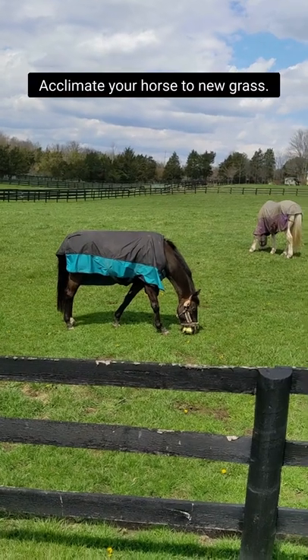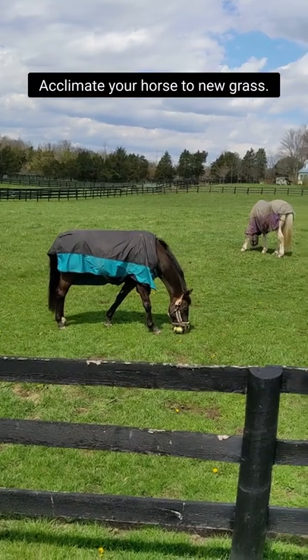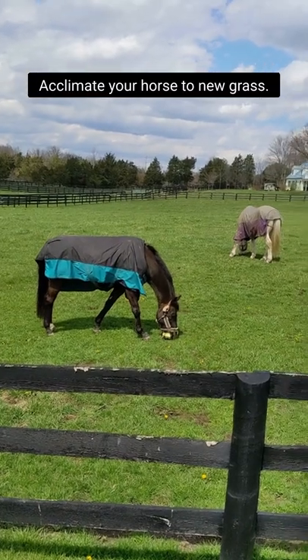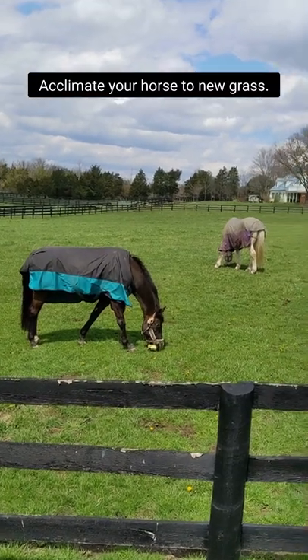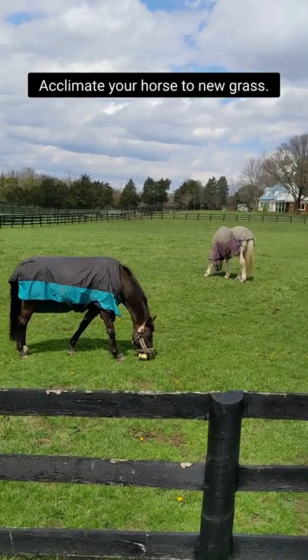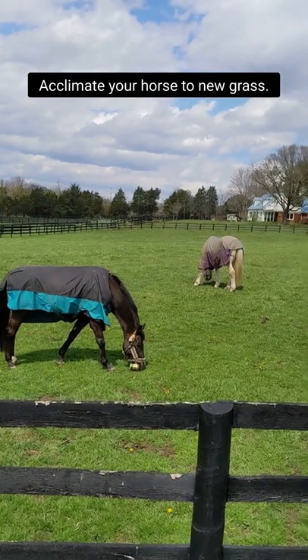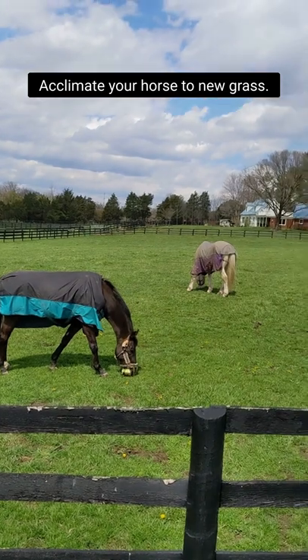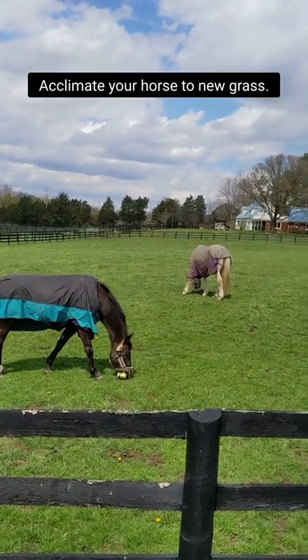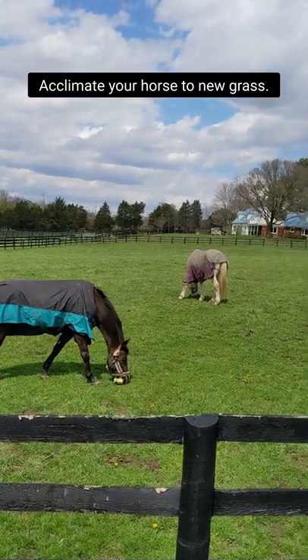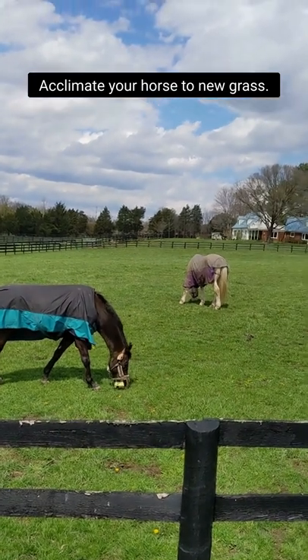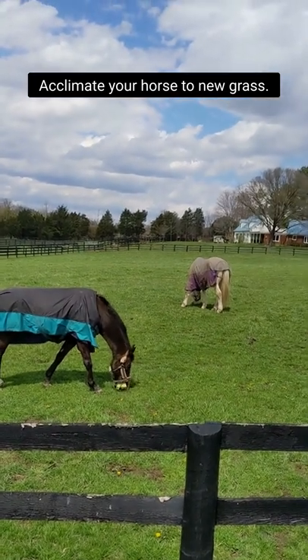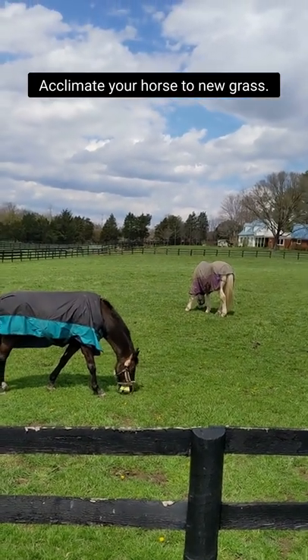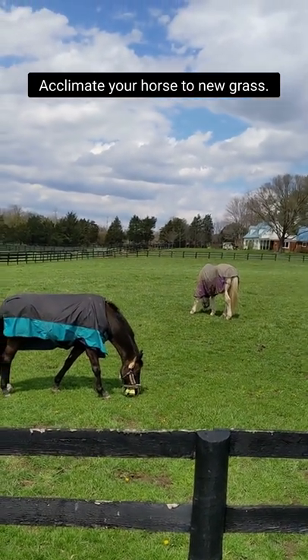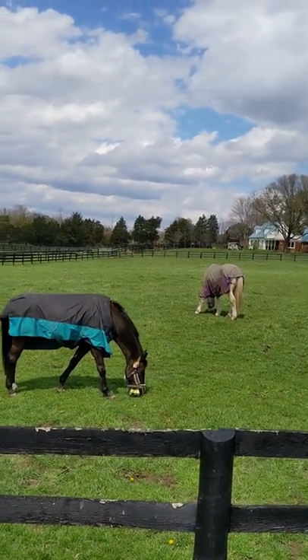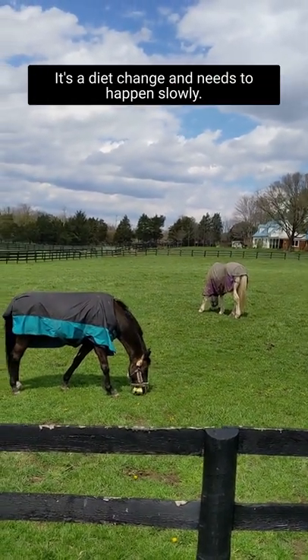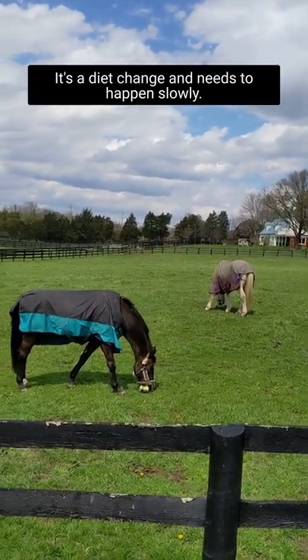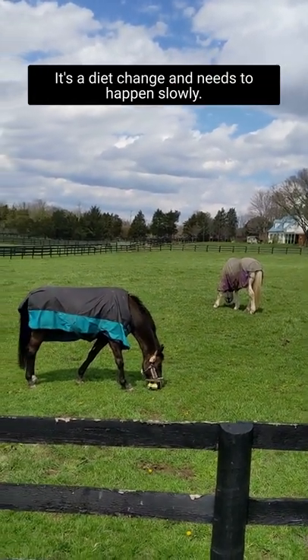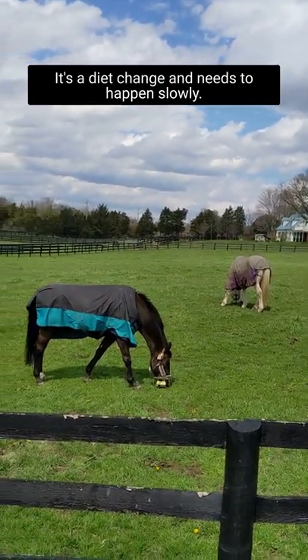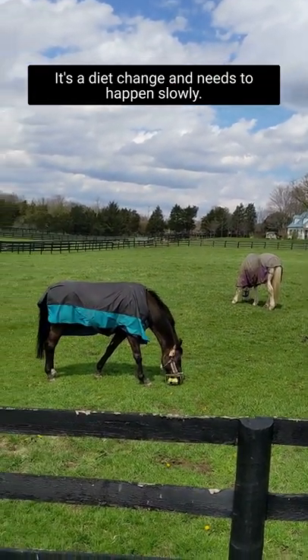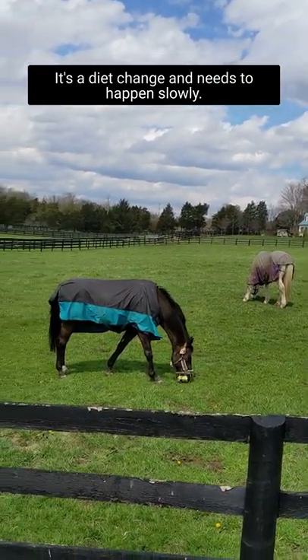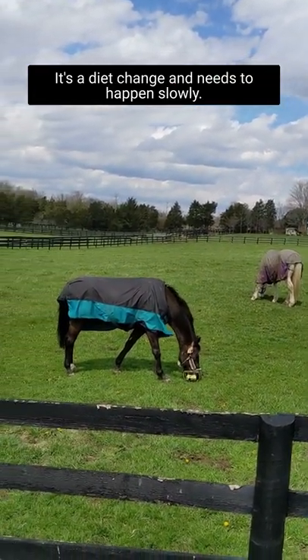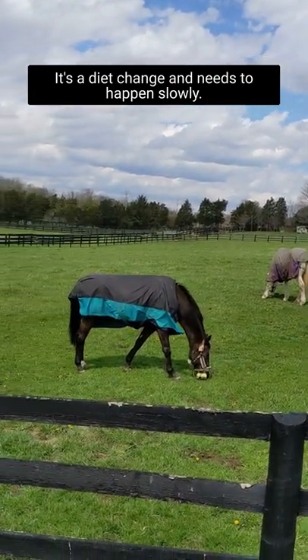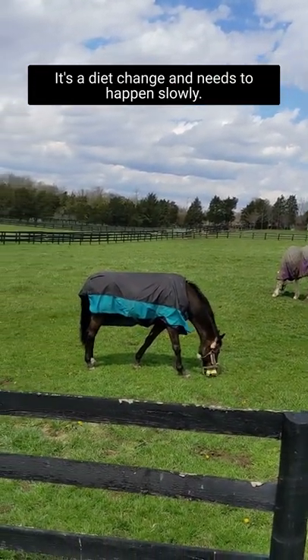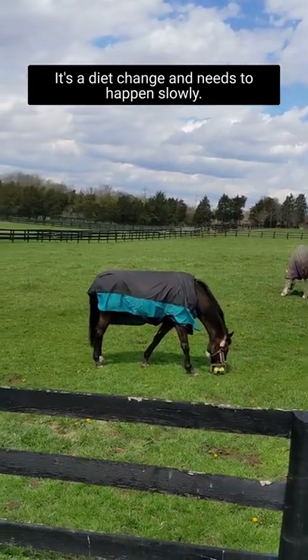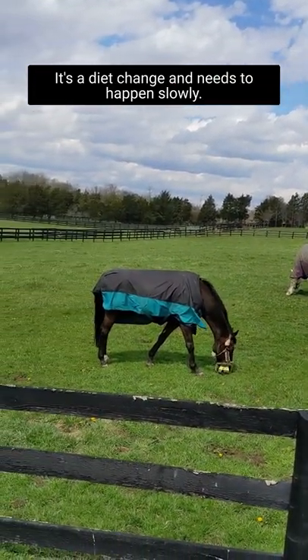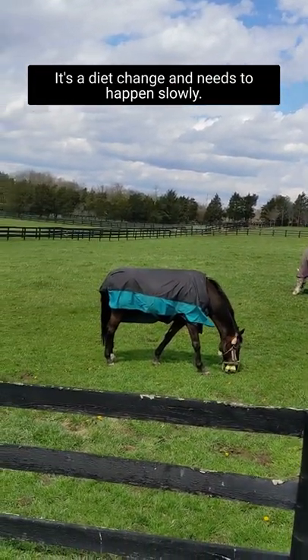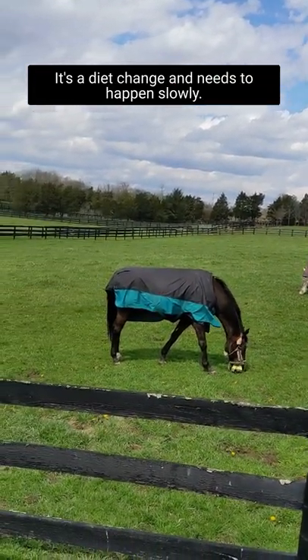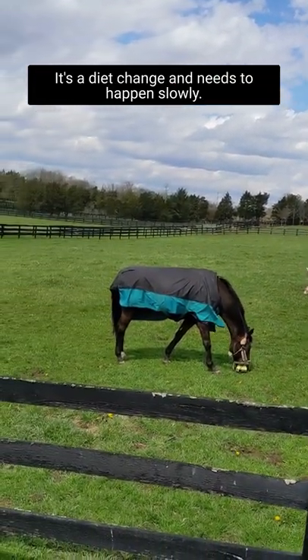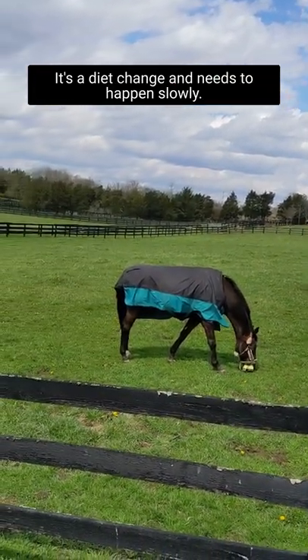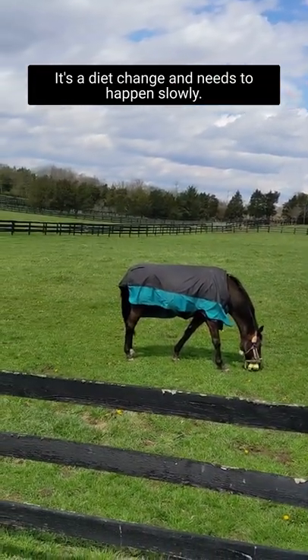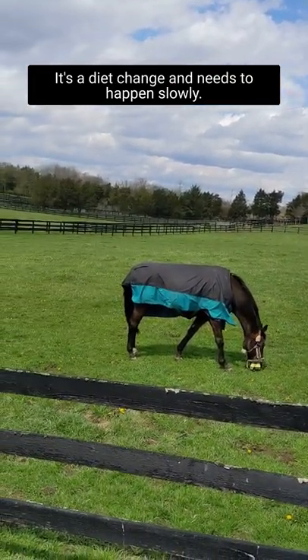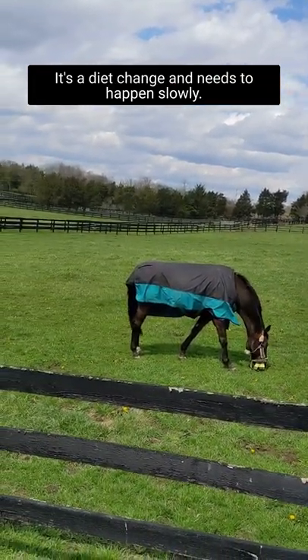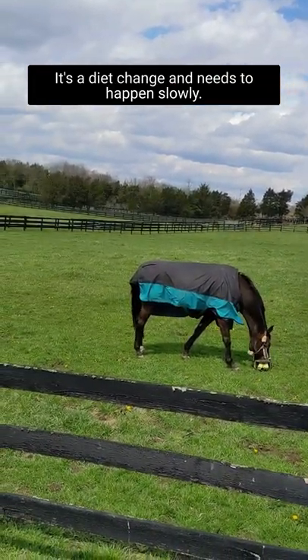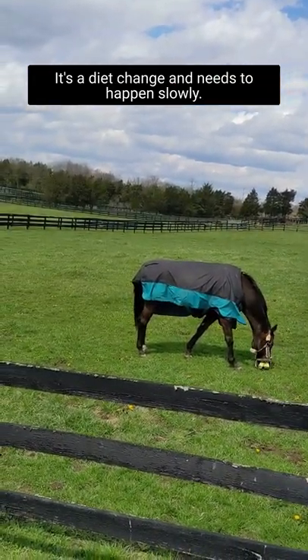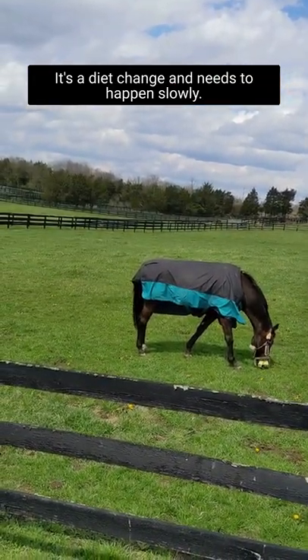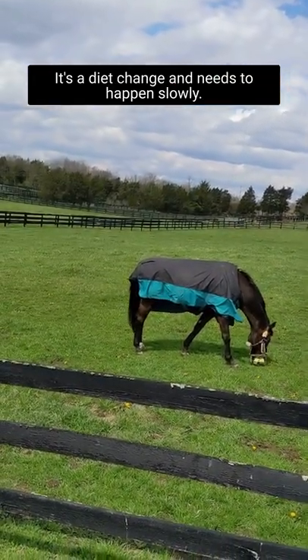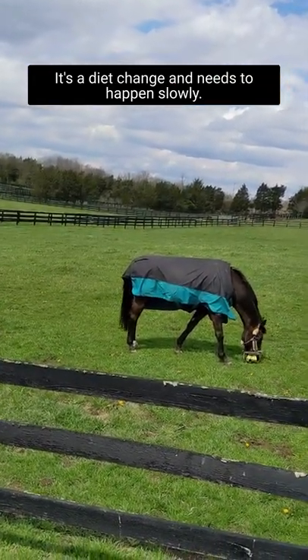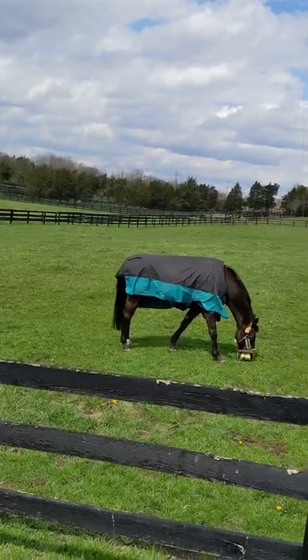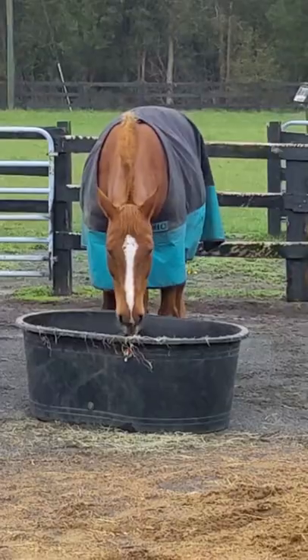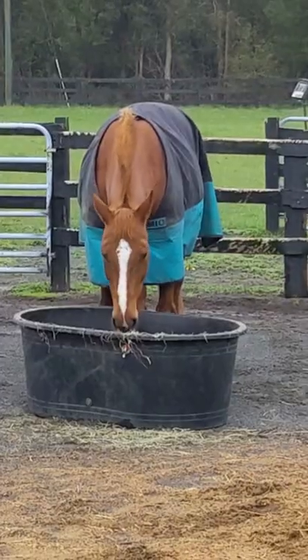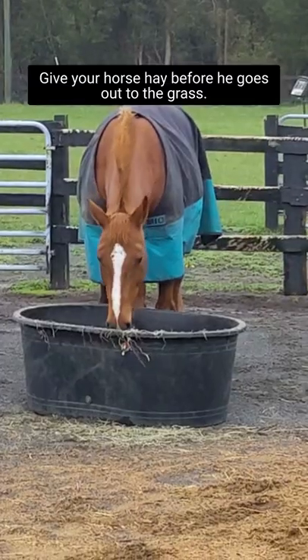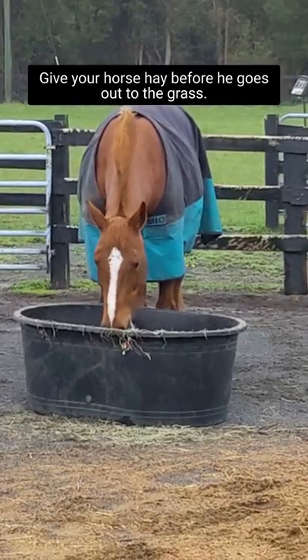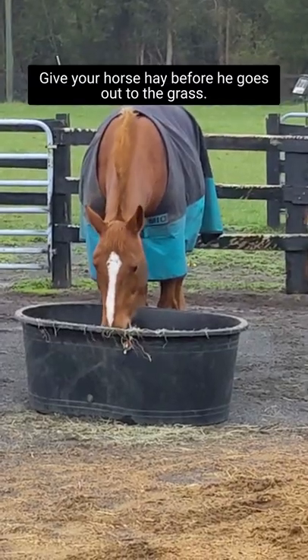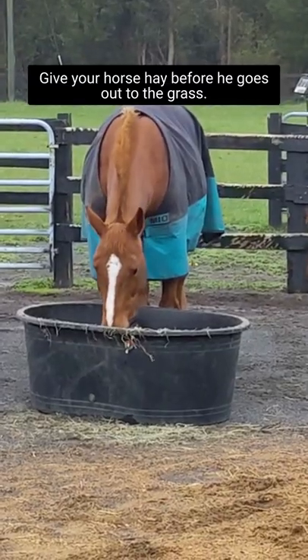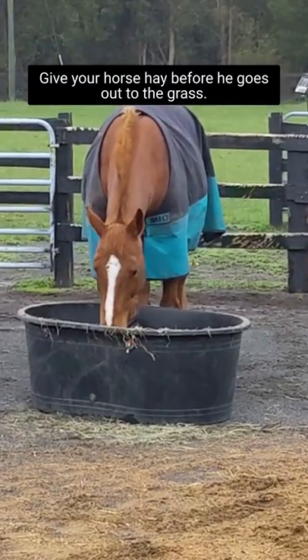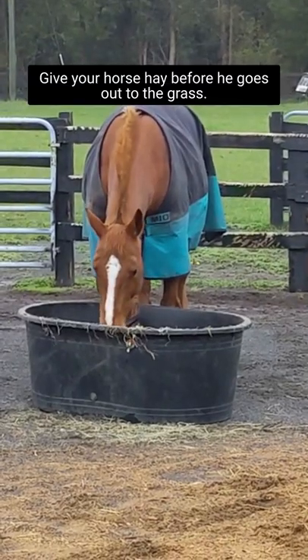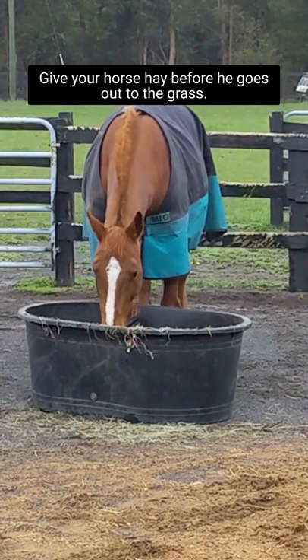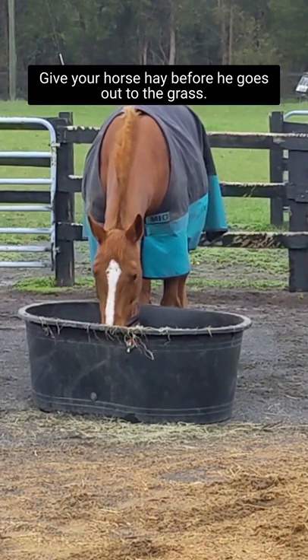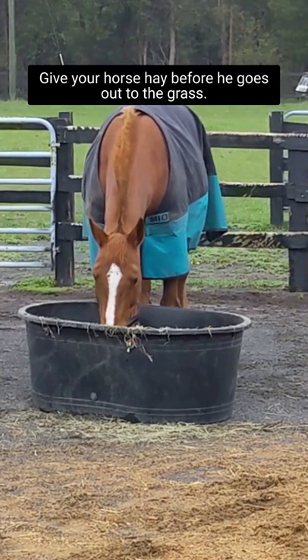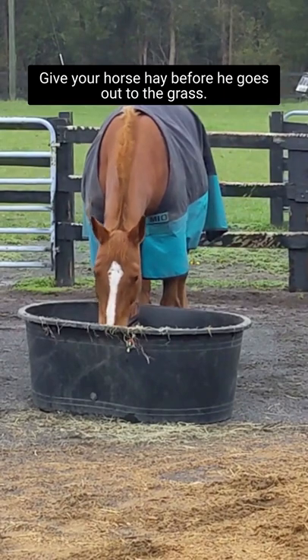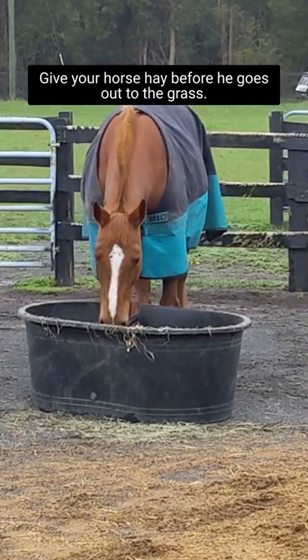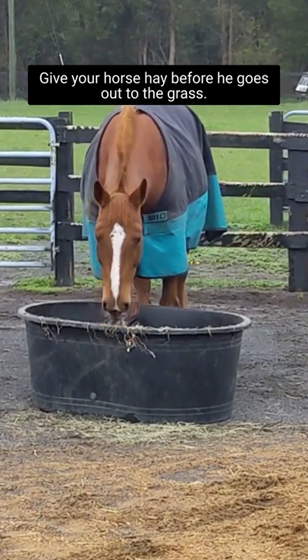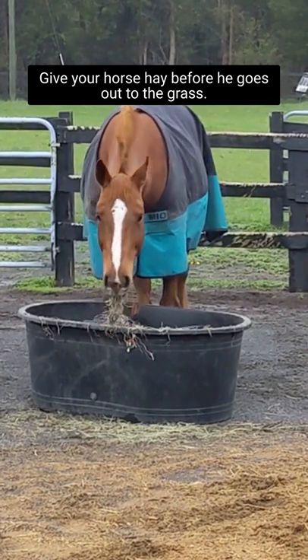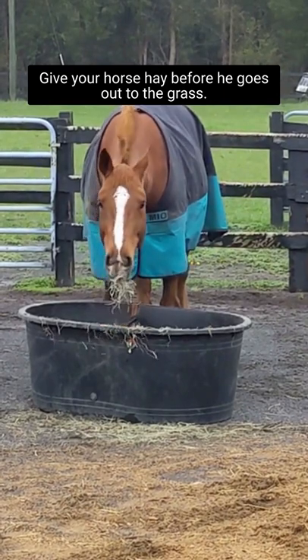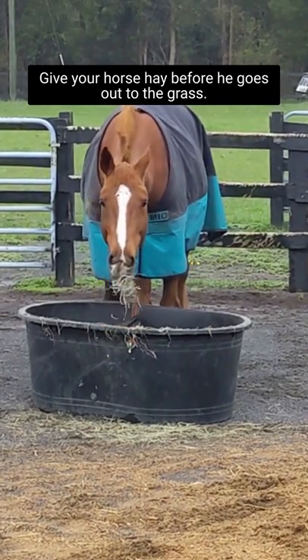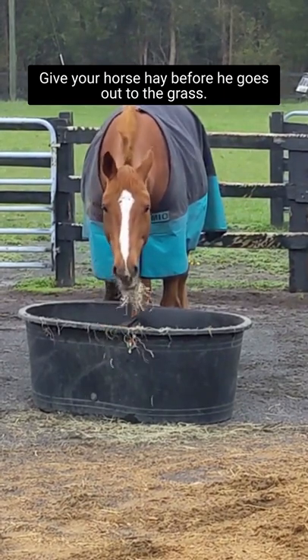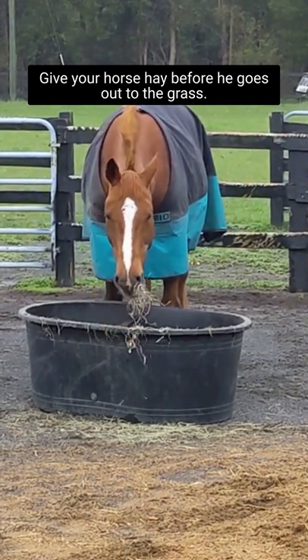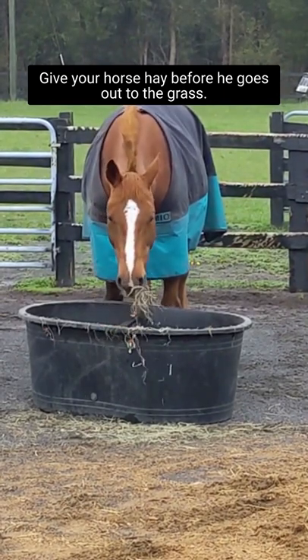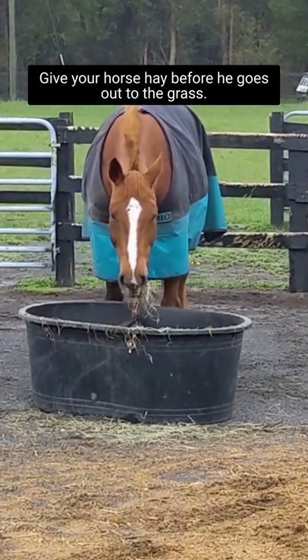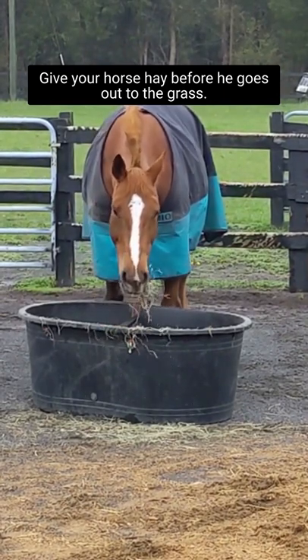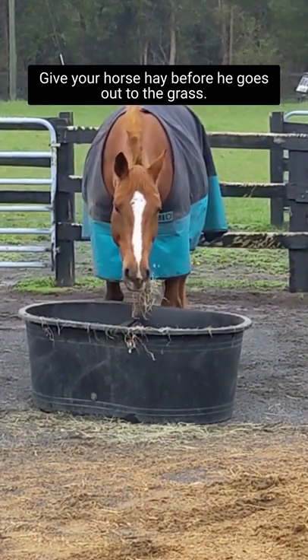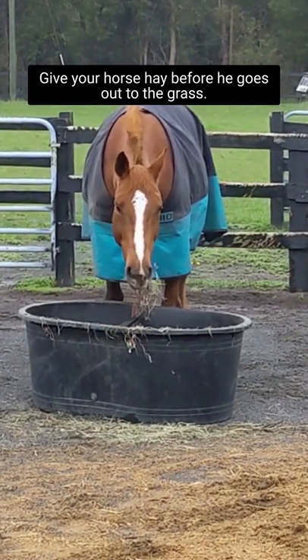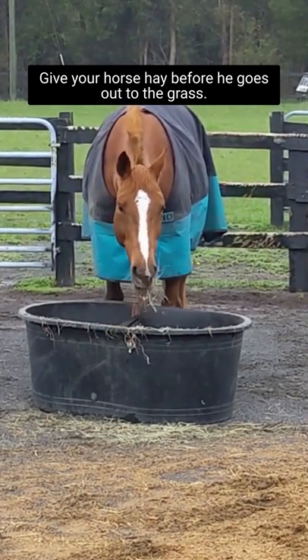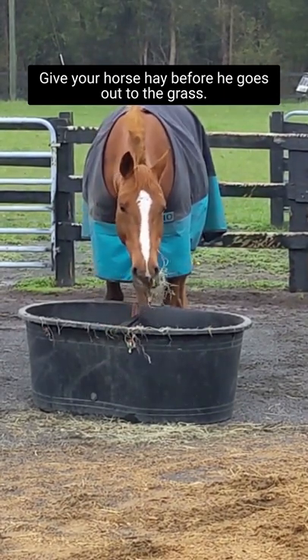Acclimate your horse to new grass — it's a diet change and needs to happen slowly. Give your horse hay before he goes out to the grass.